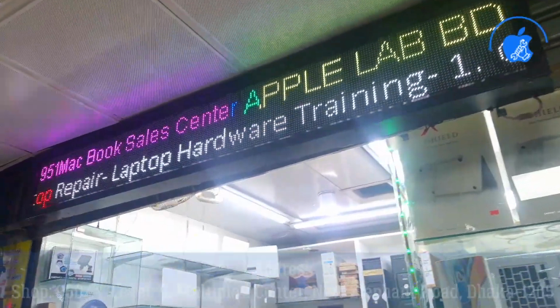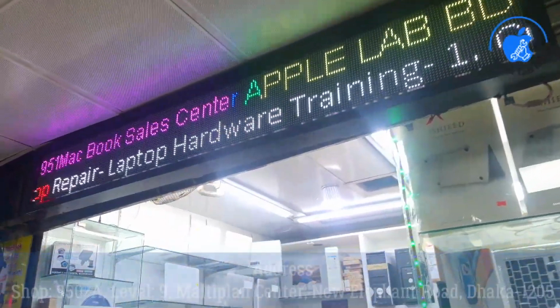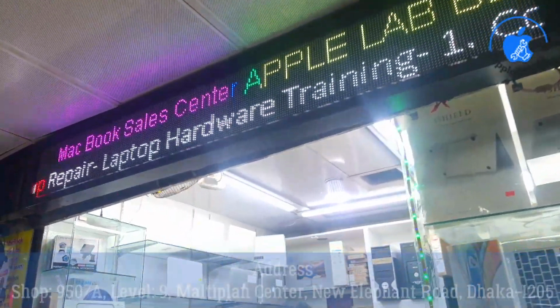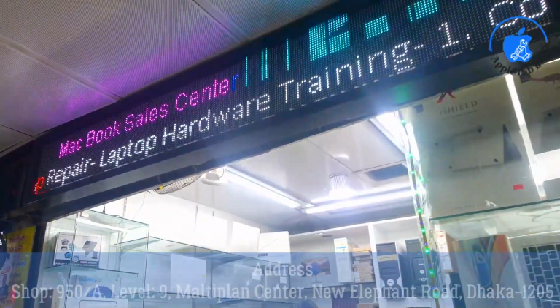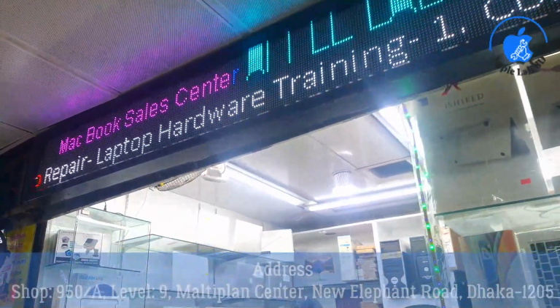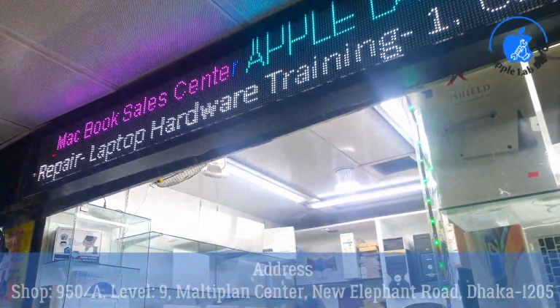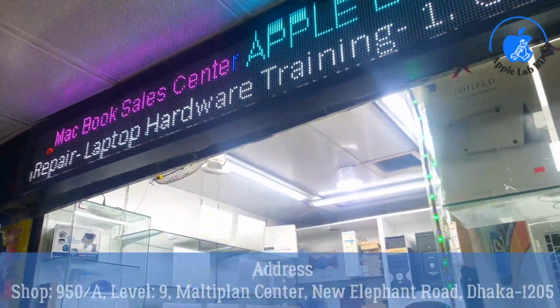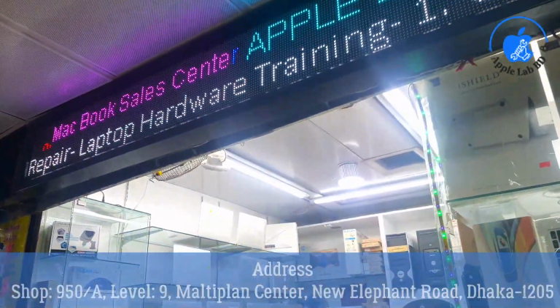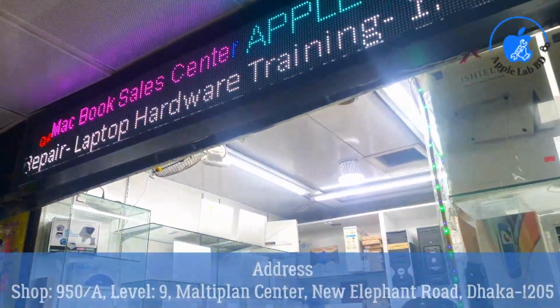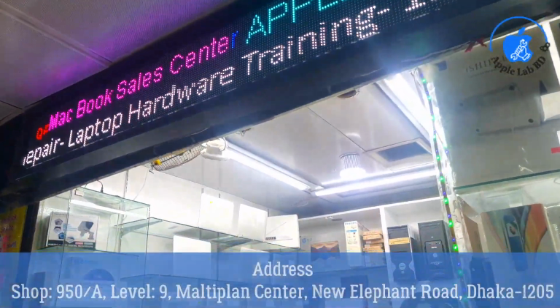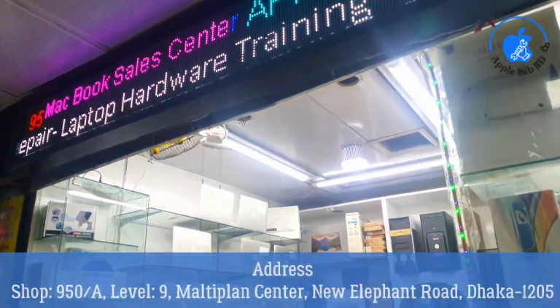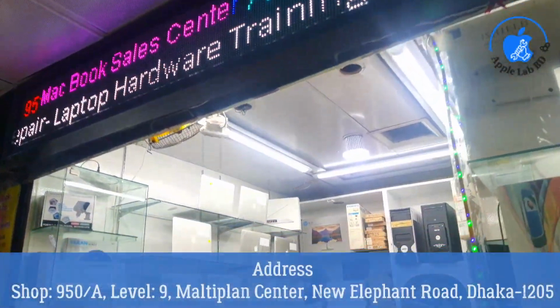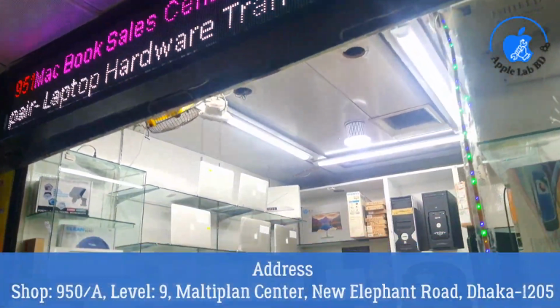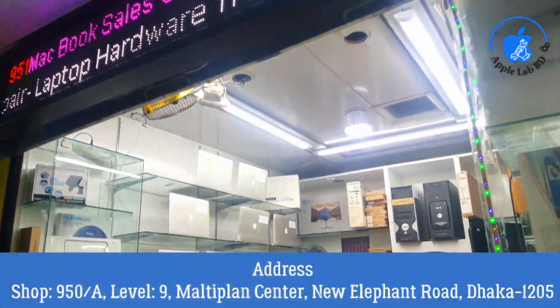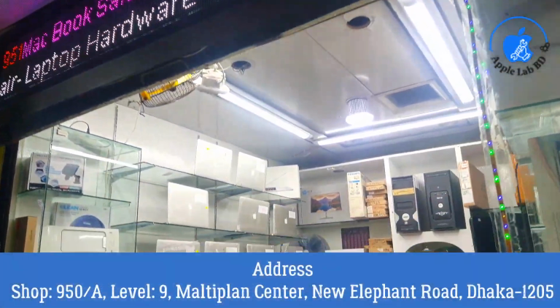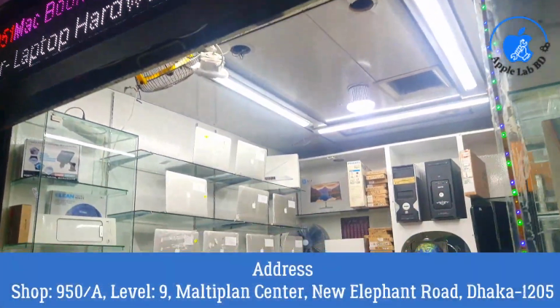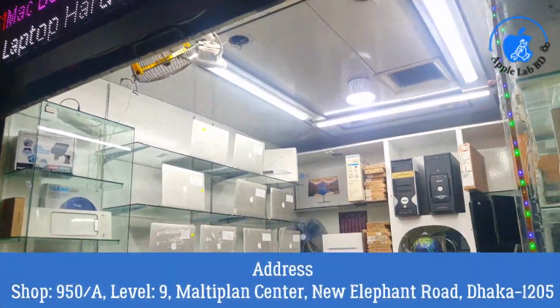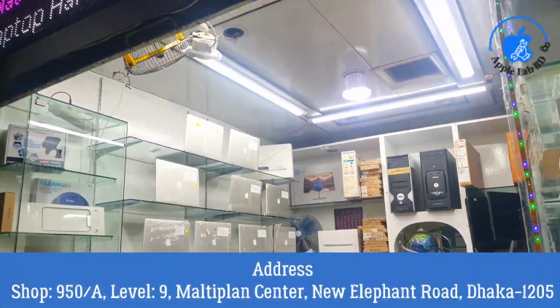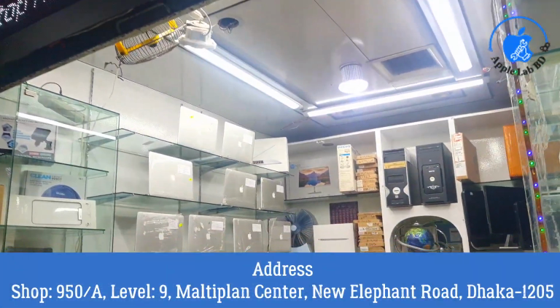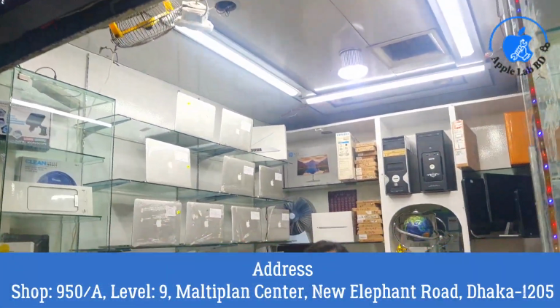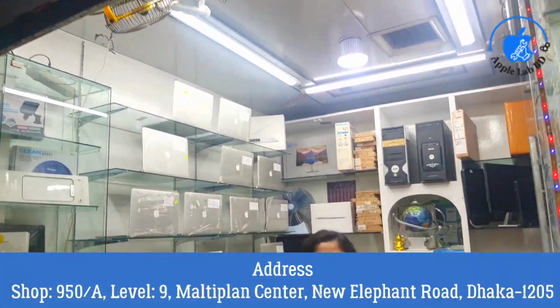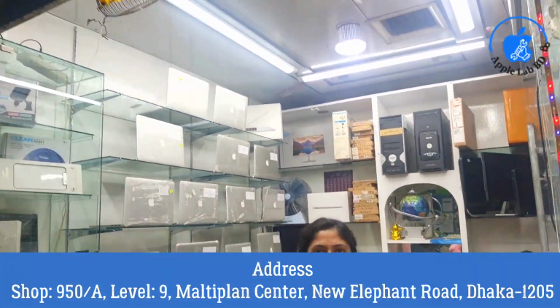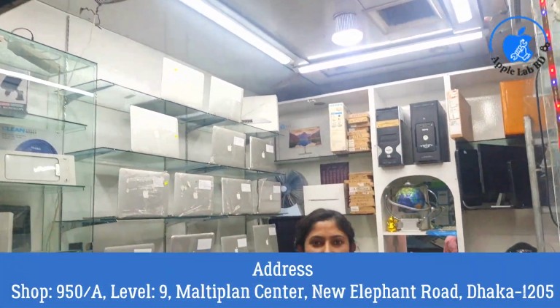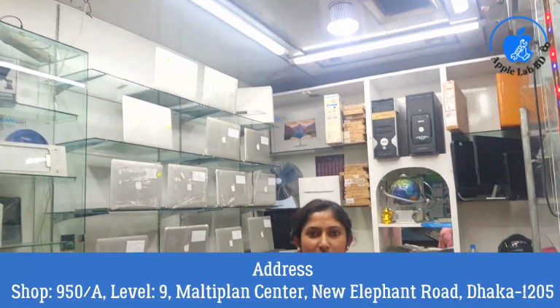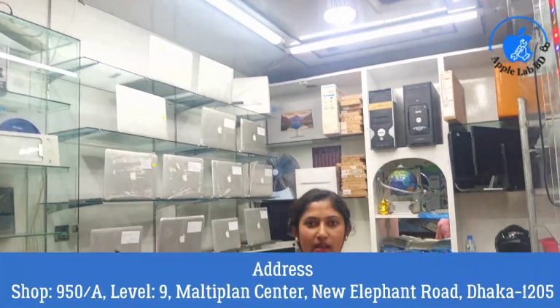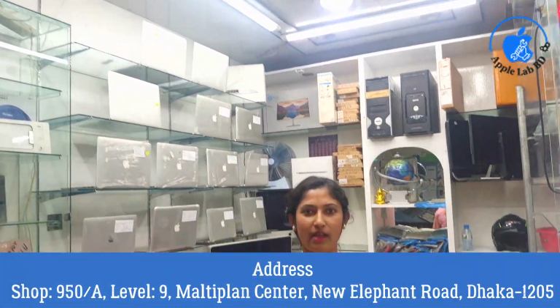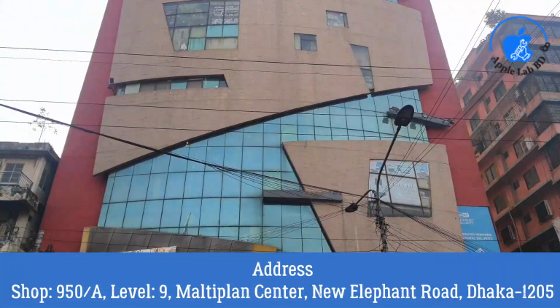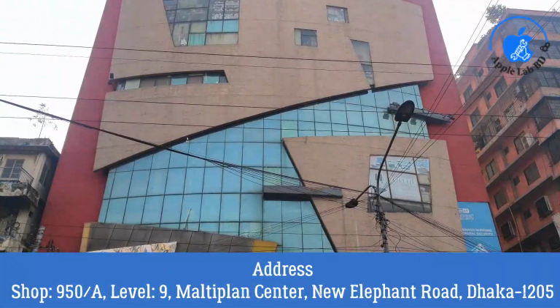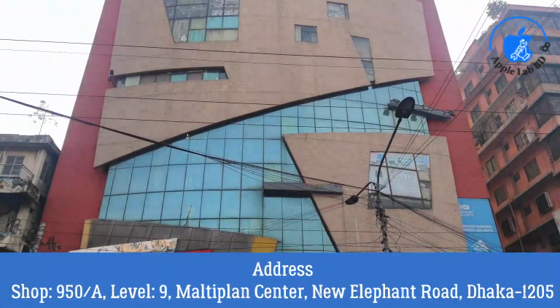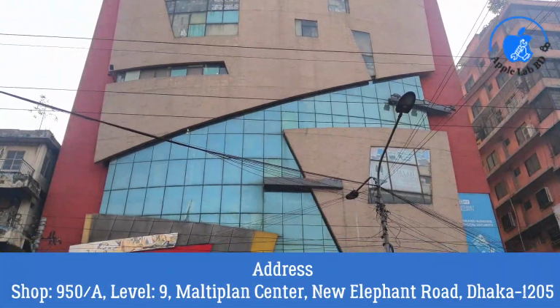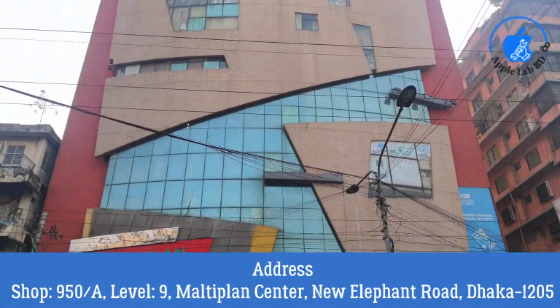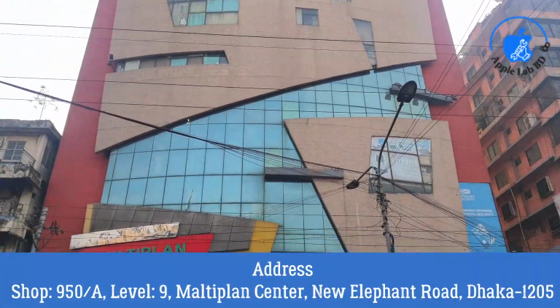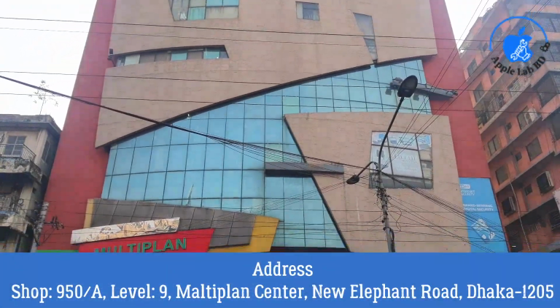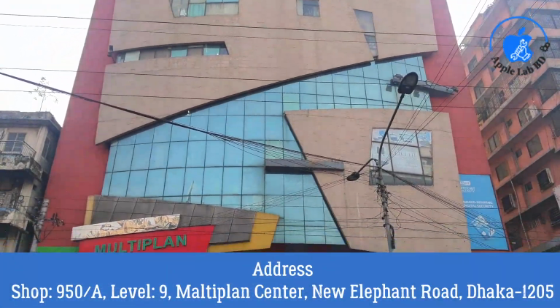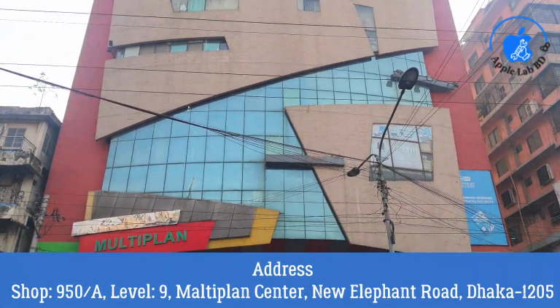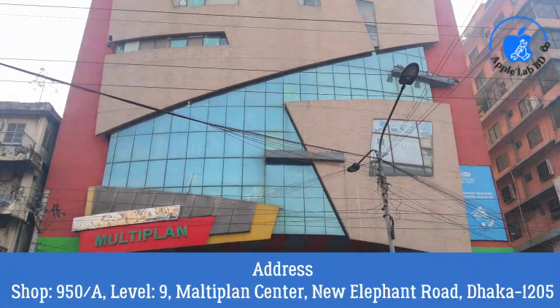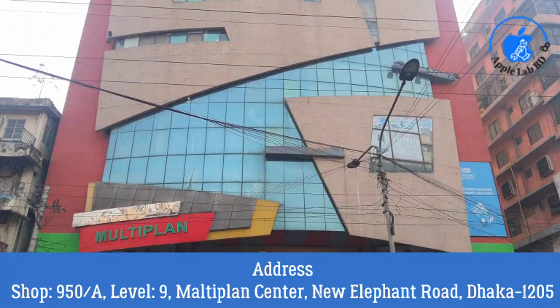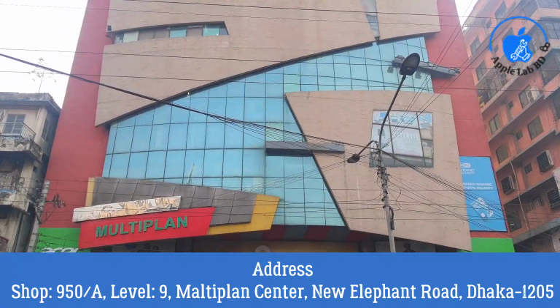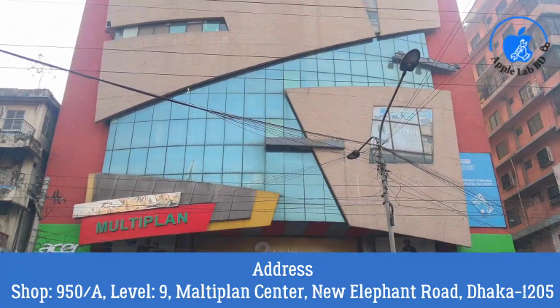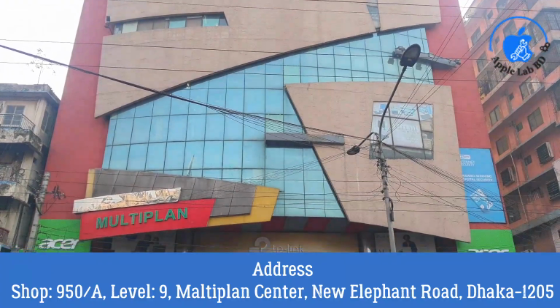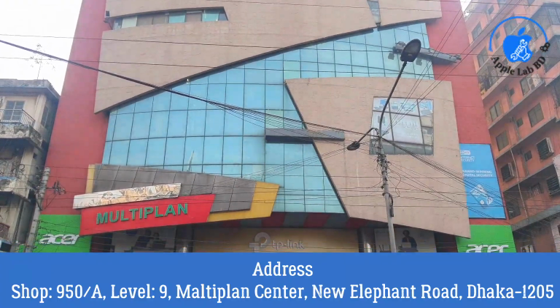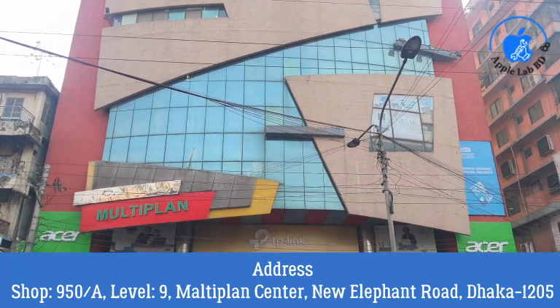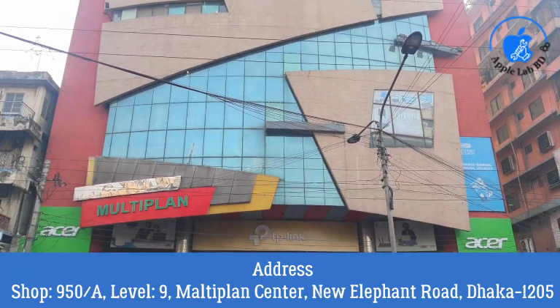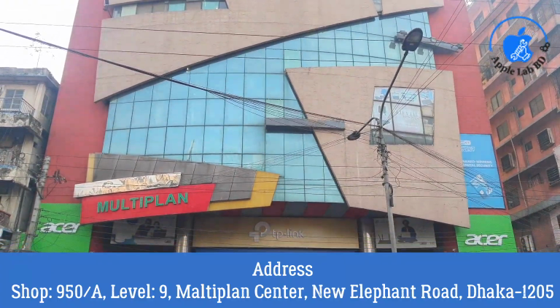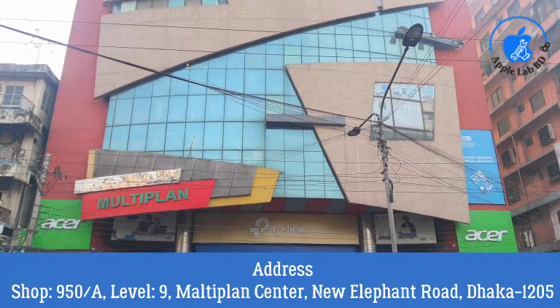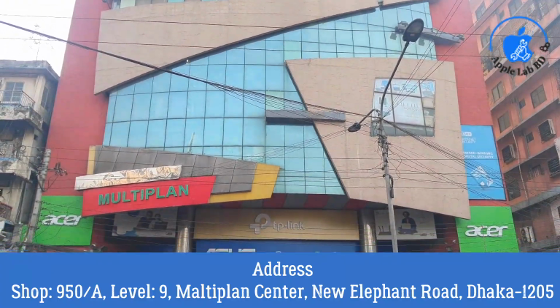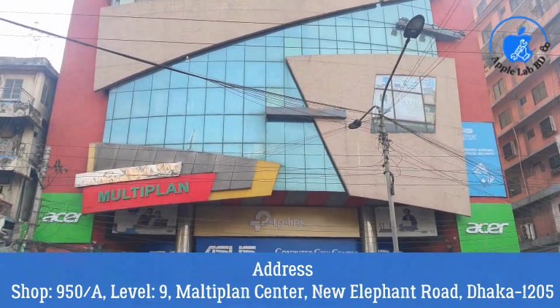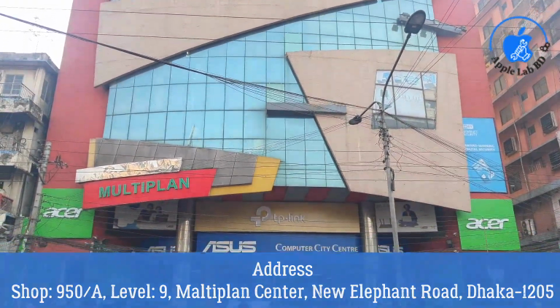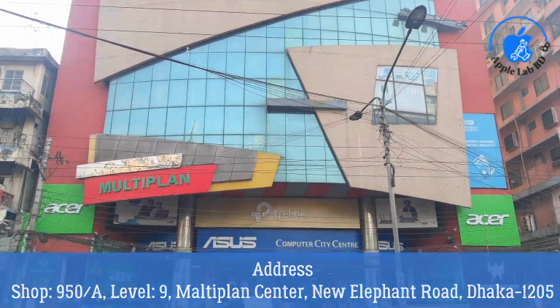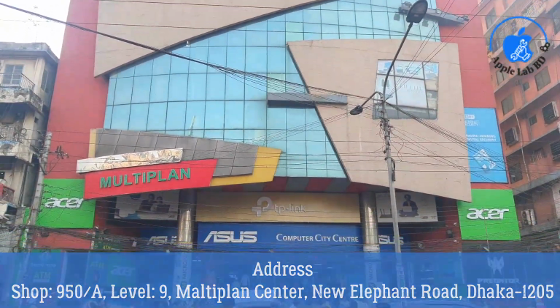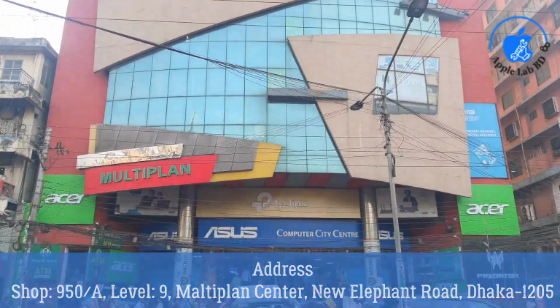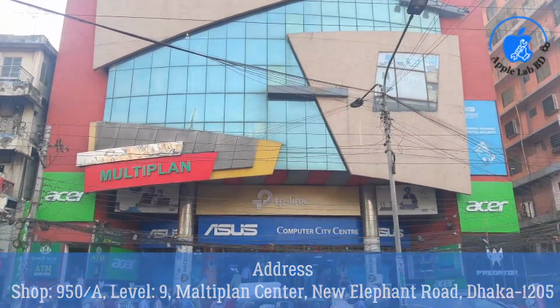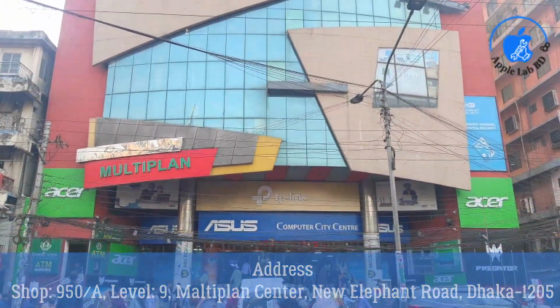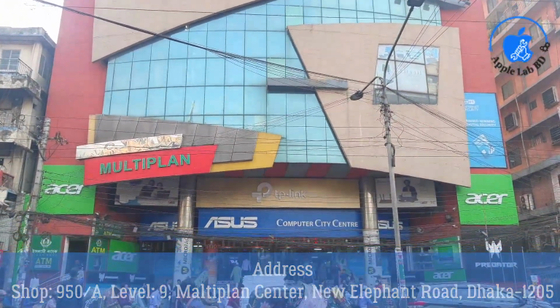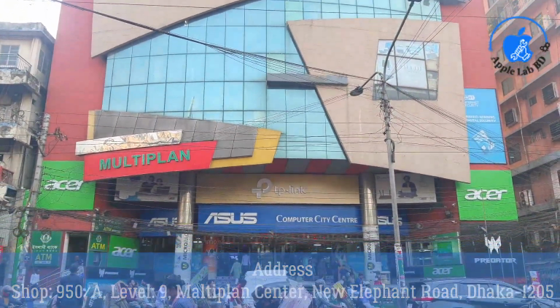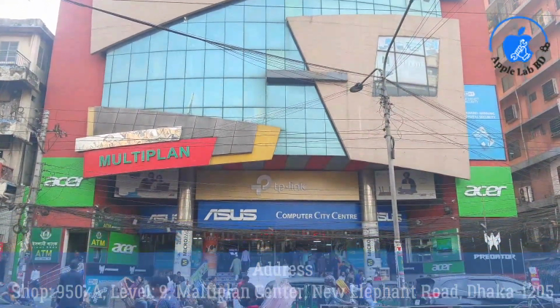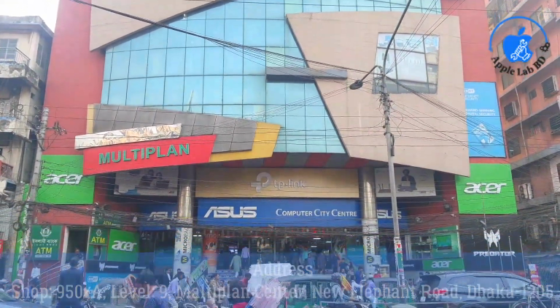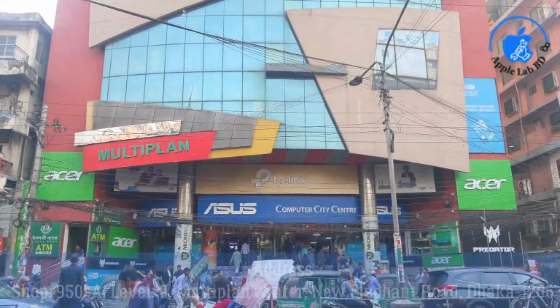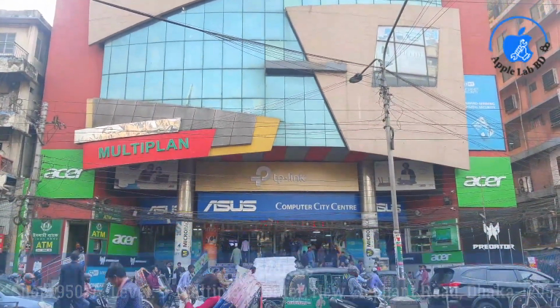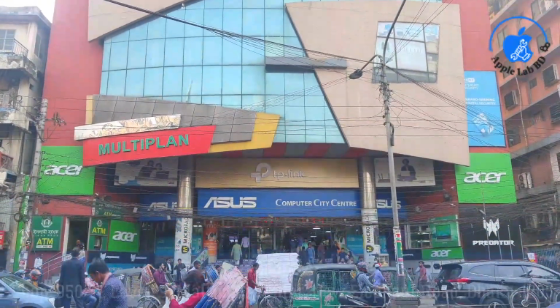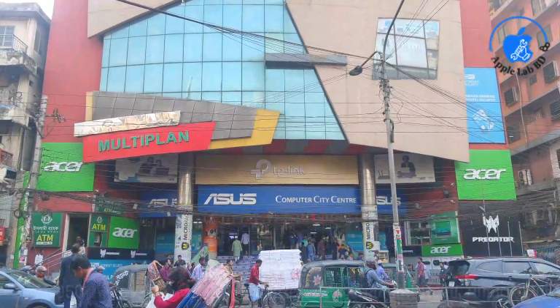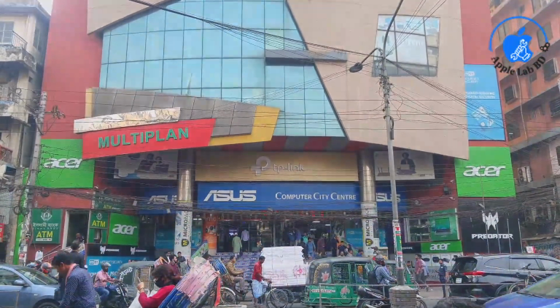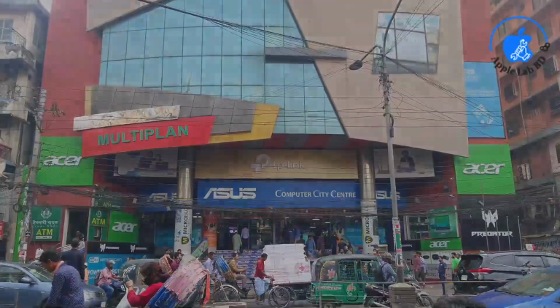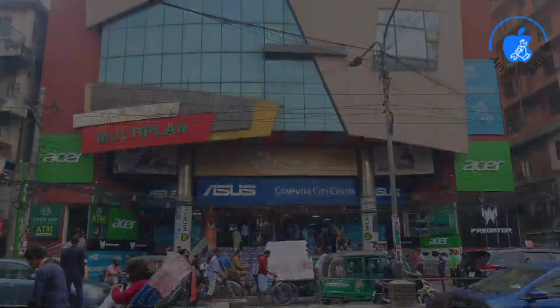Computer City Center, Level 9, Shop number 915A, Multiplan, New Eliphan Road, Dhaka.